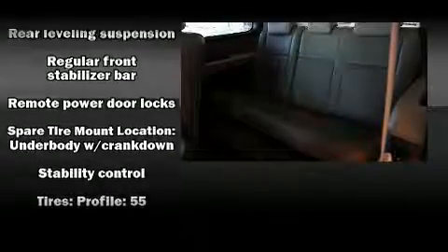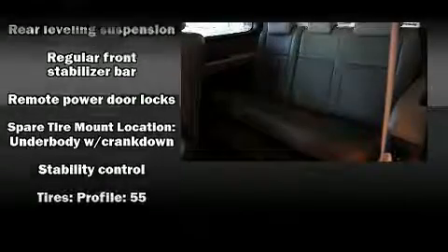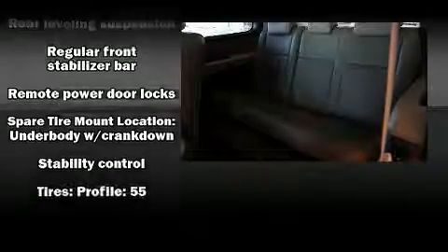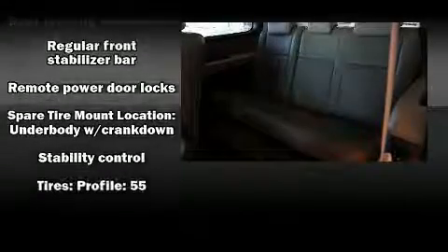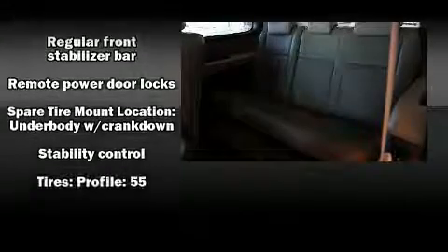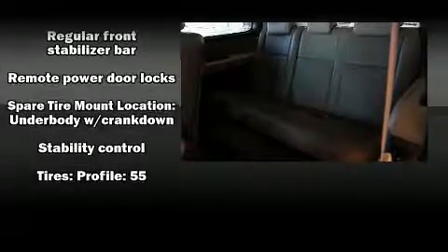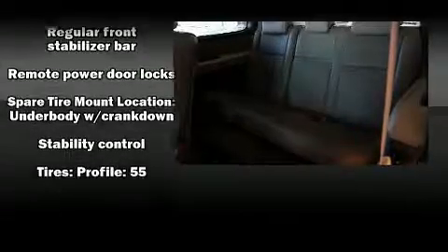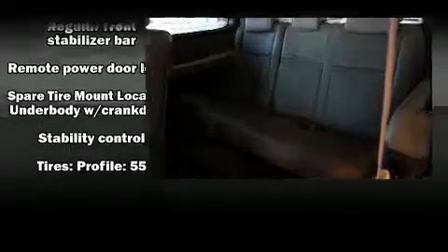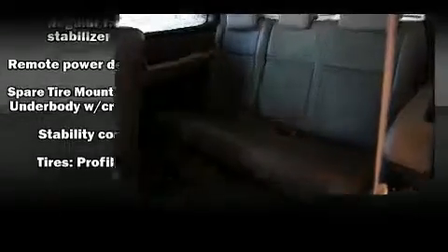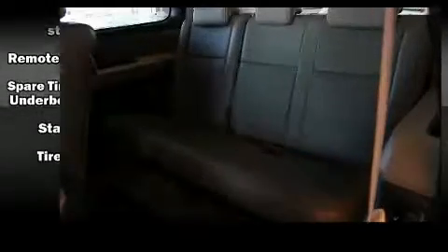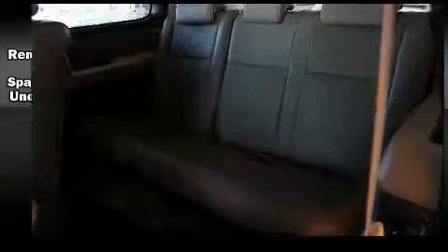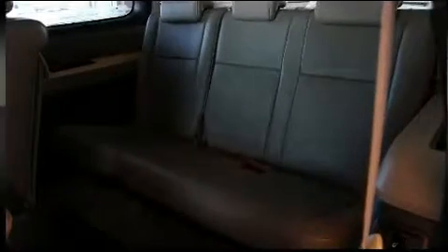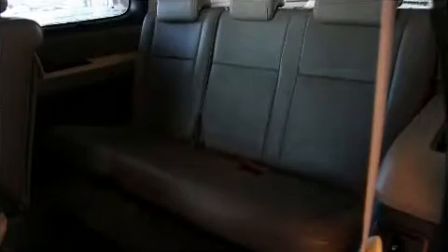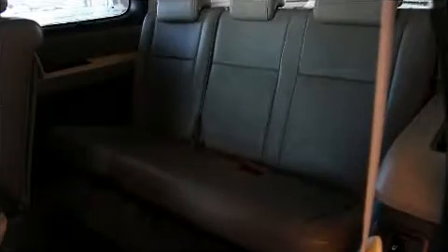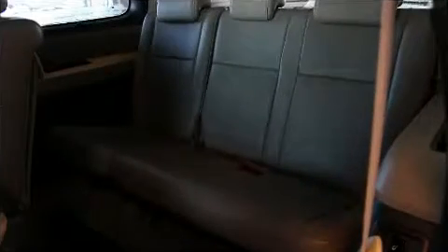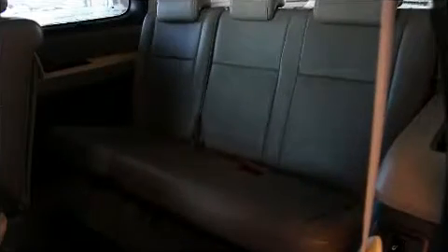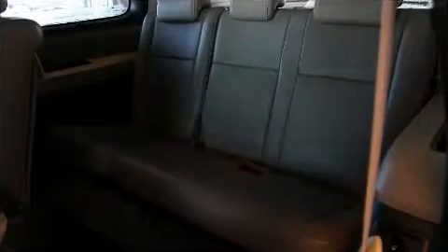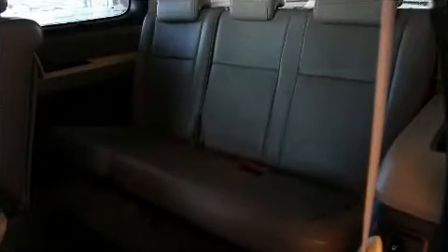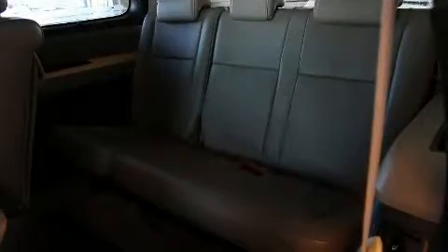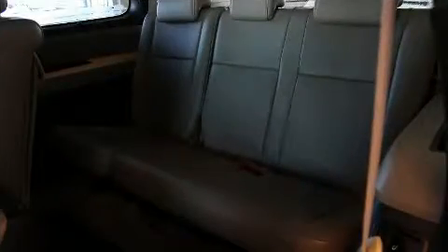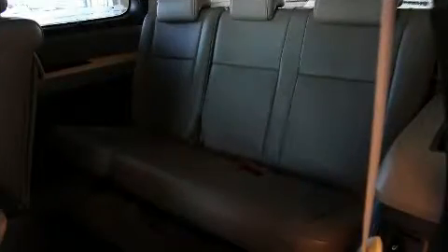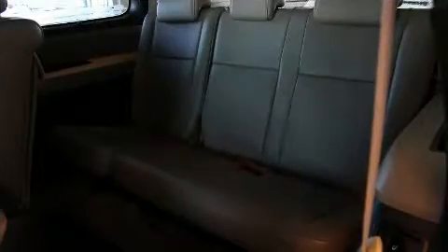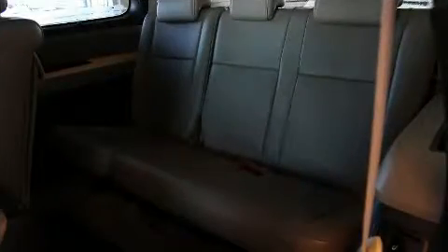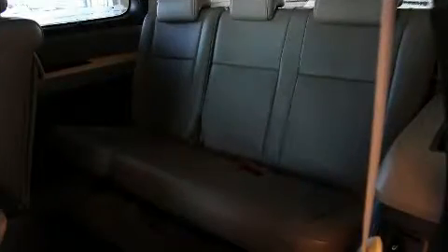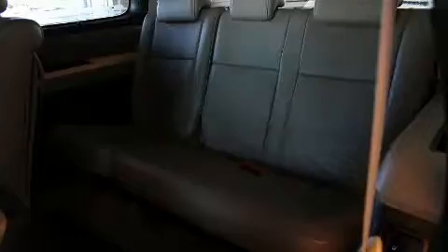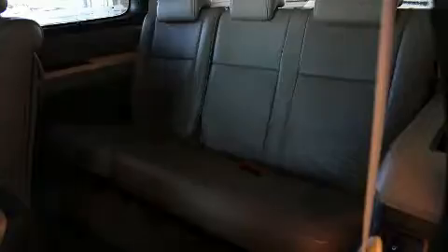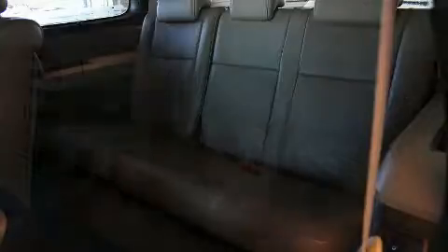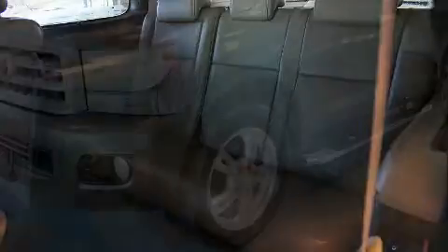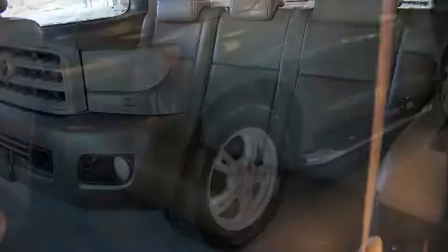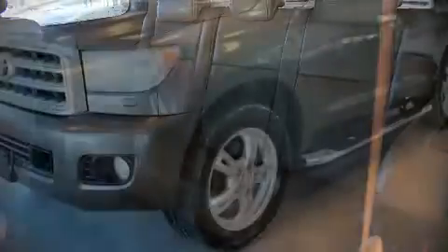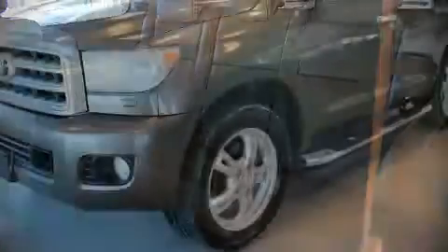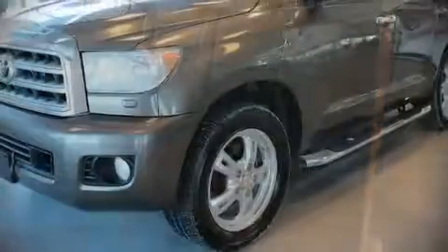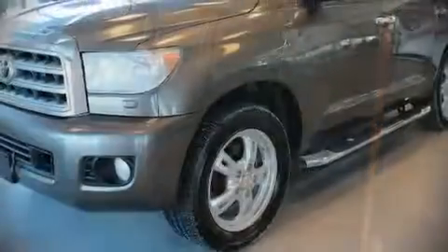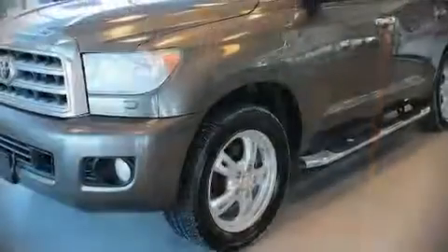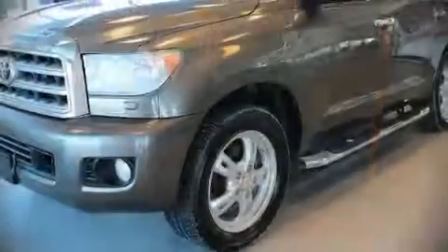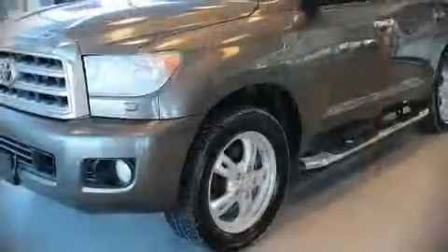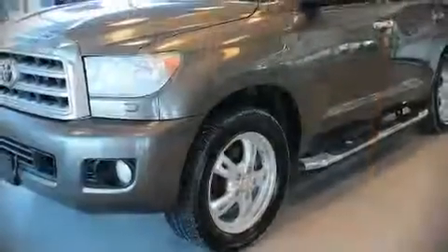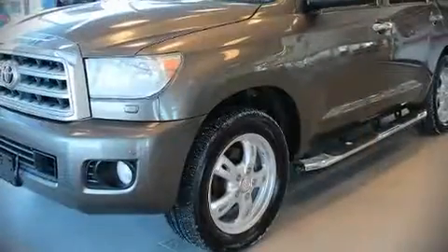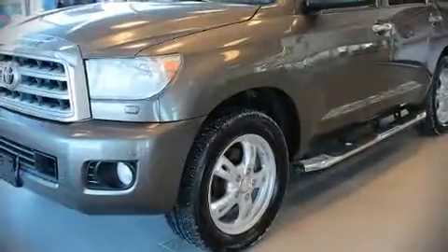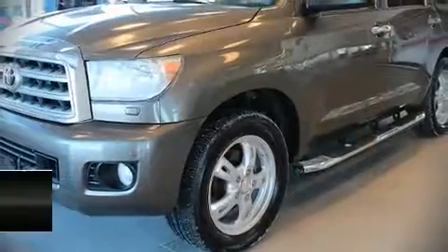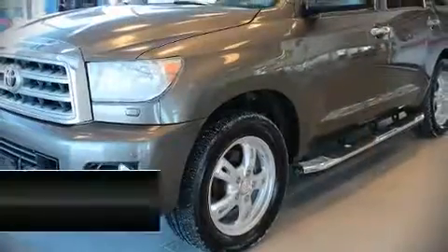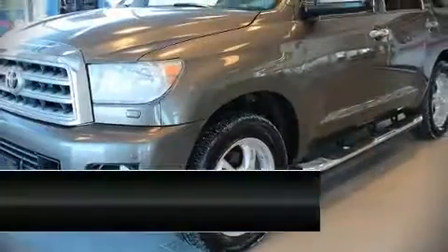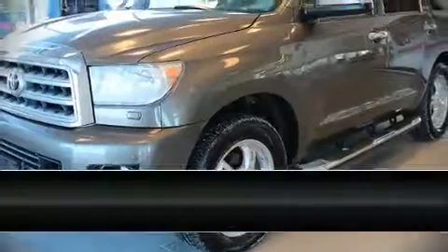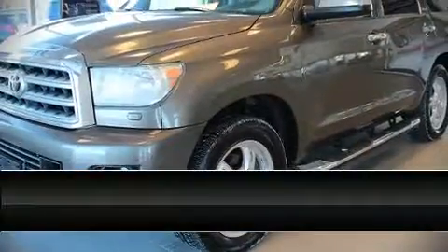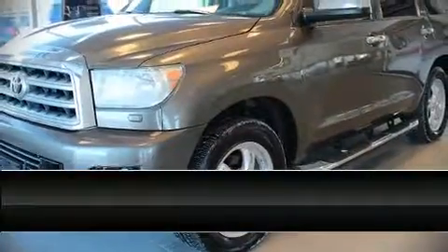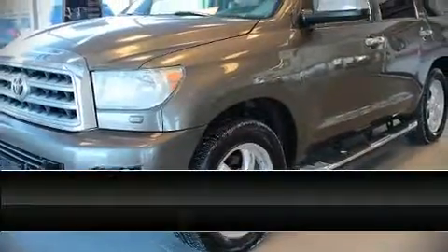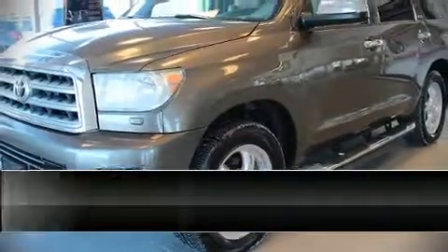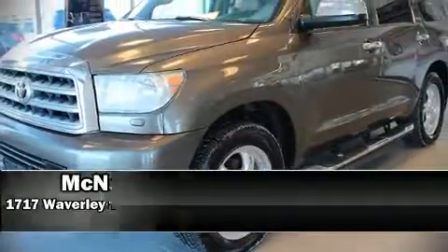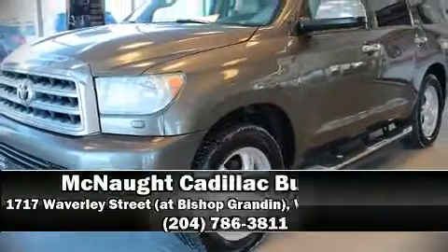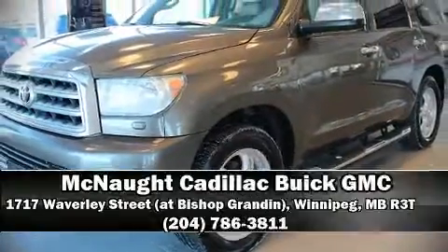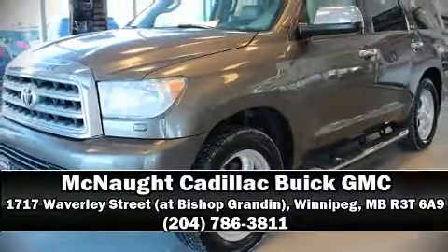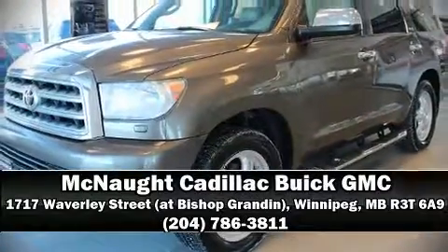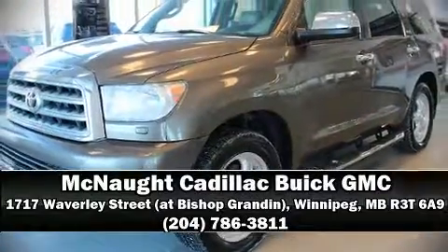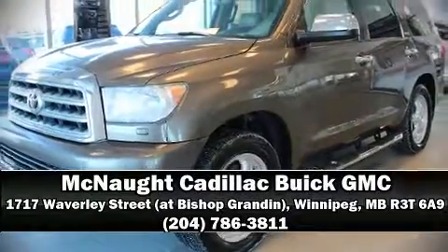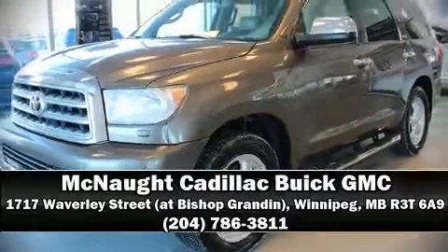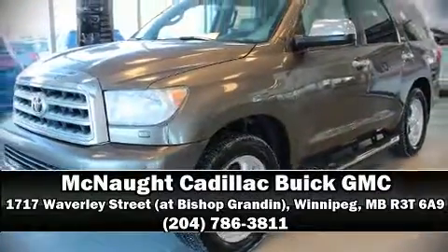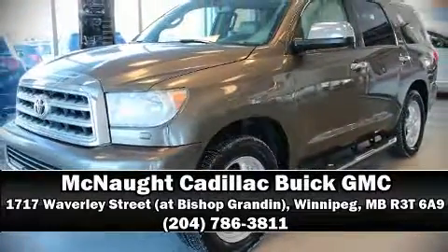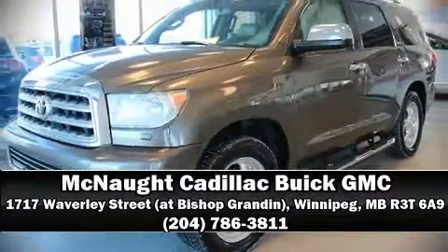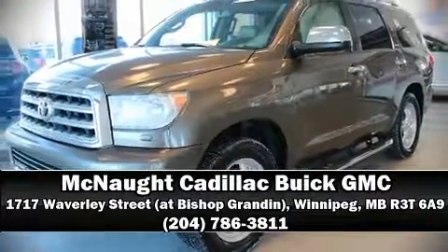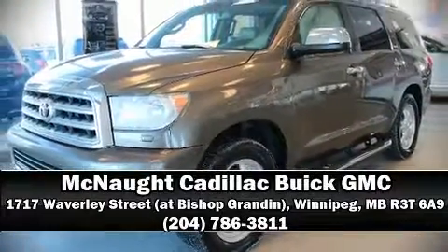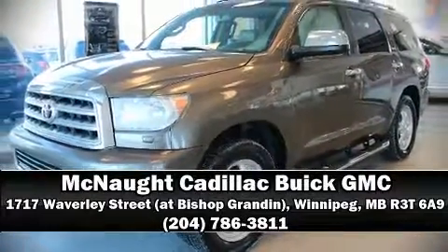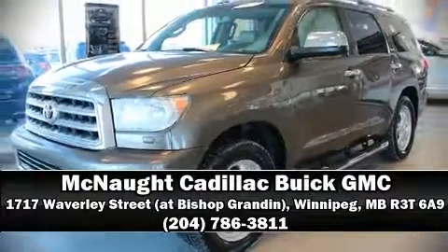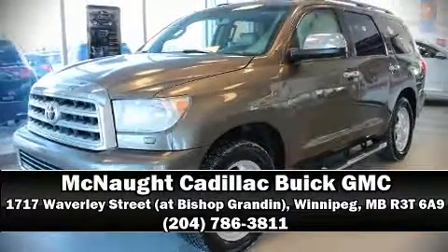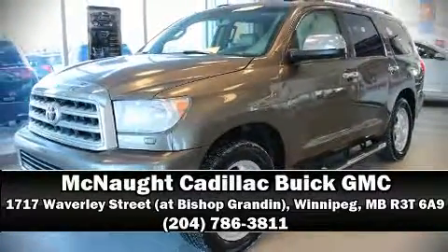Our sales reps are knowledgeable and professional. So, stop by our dealership or give us a call for more information.